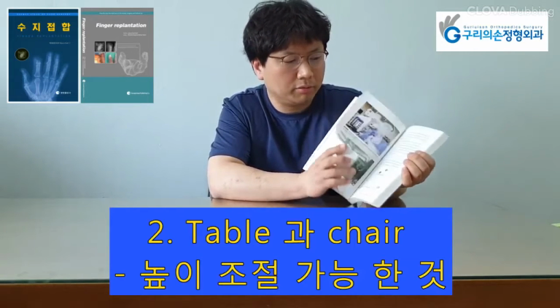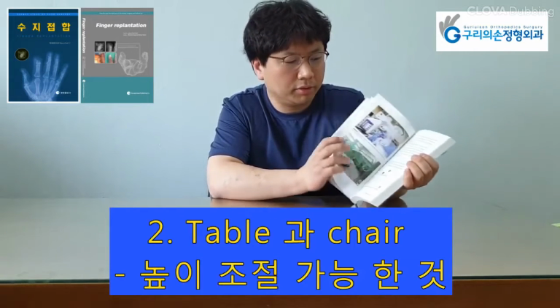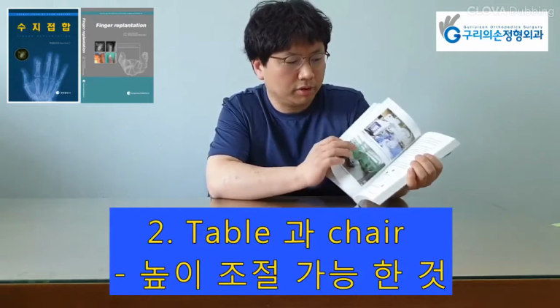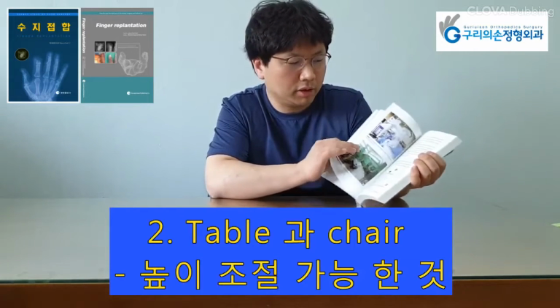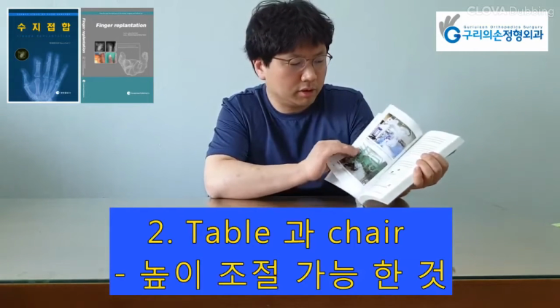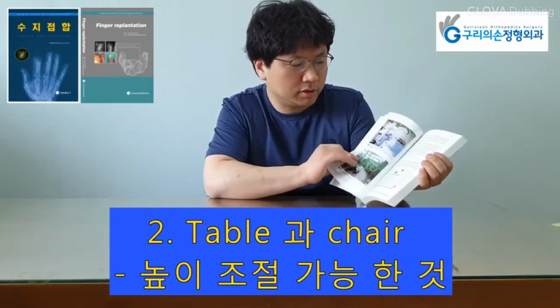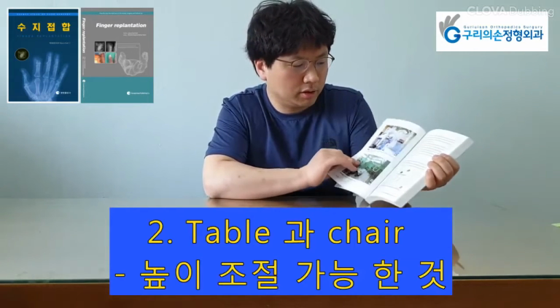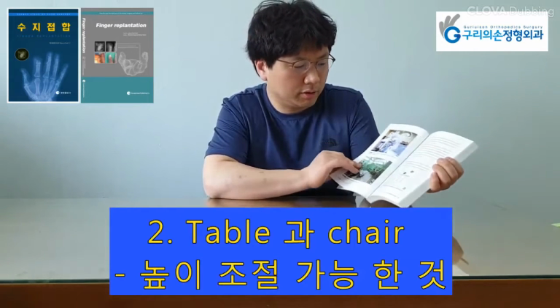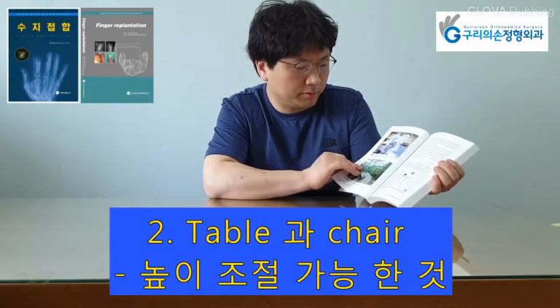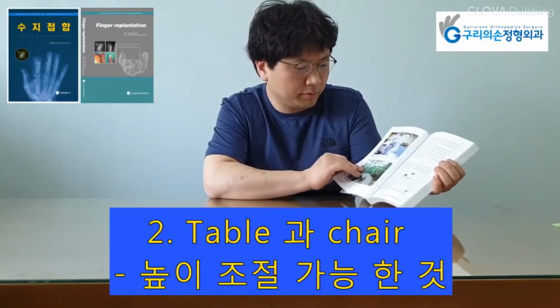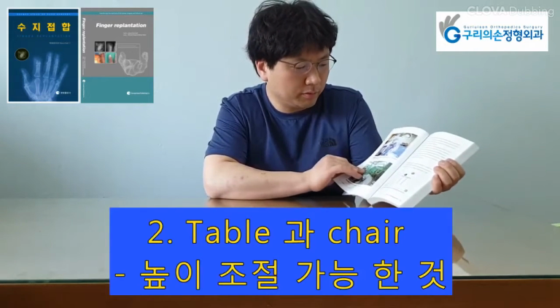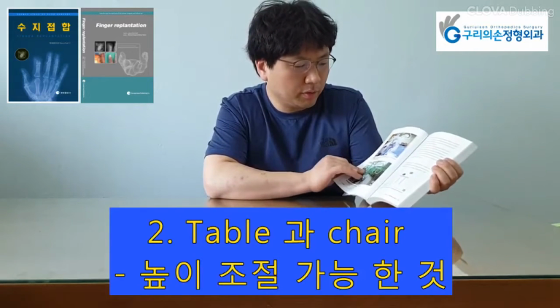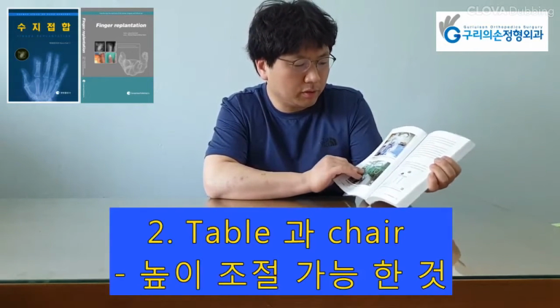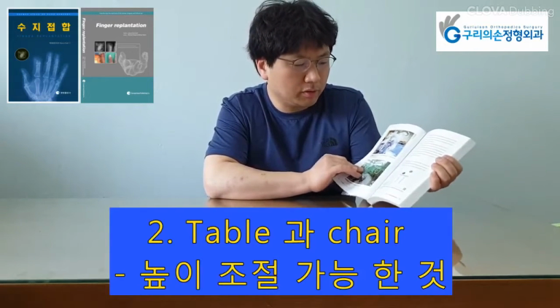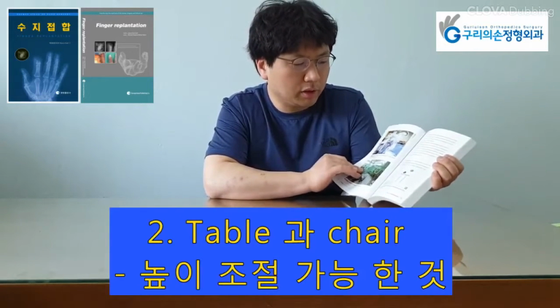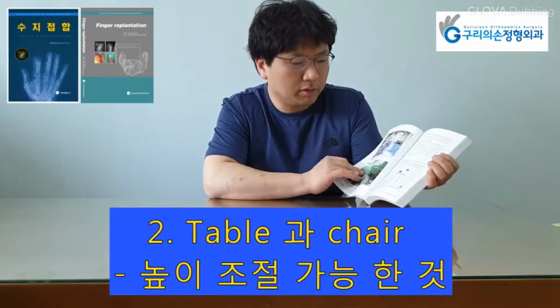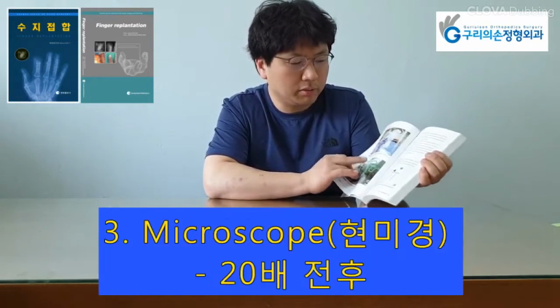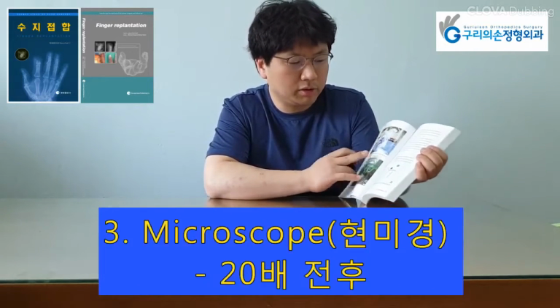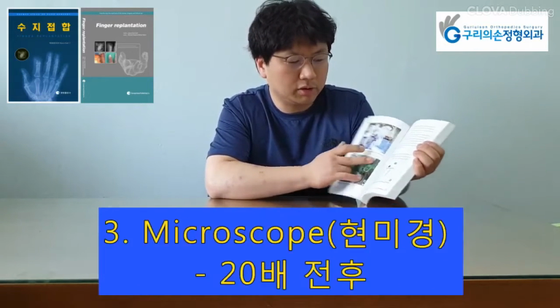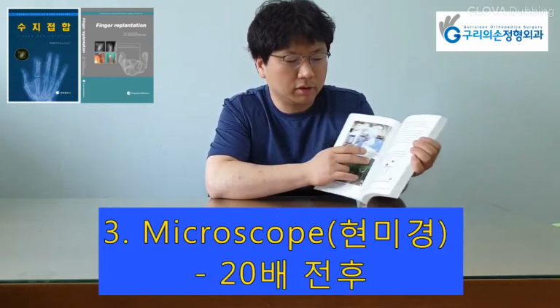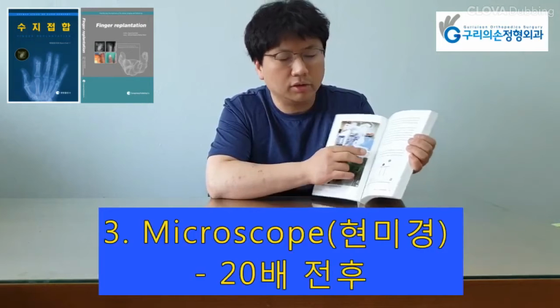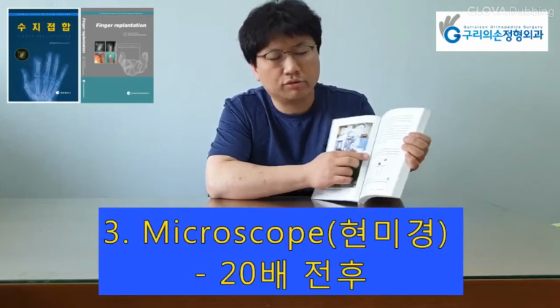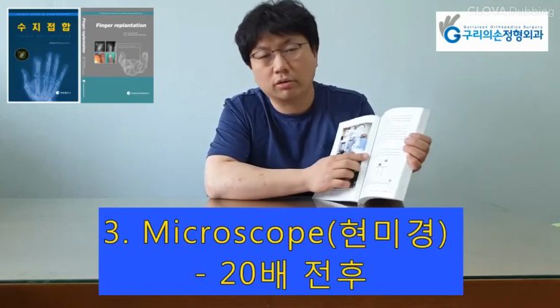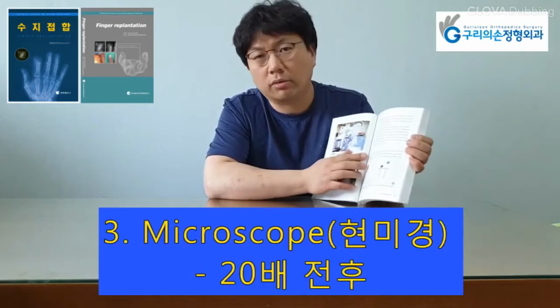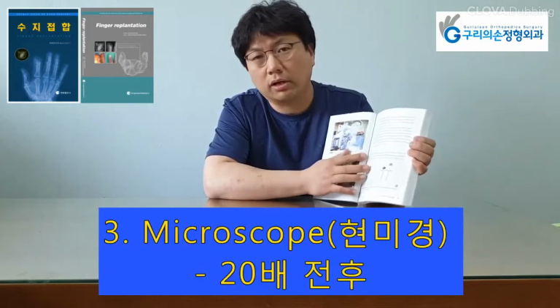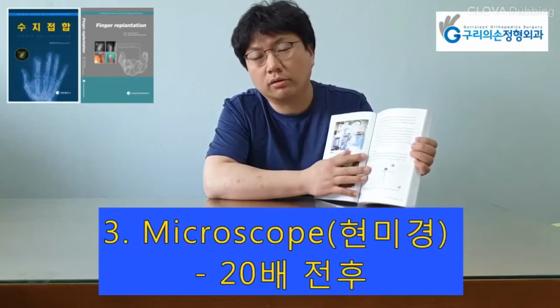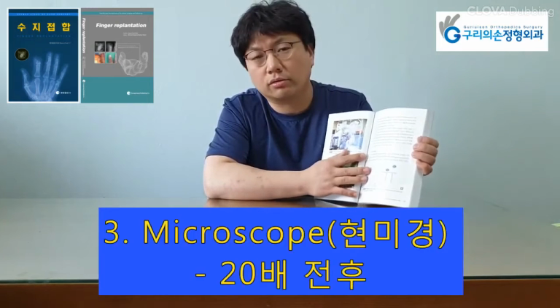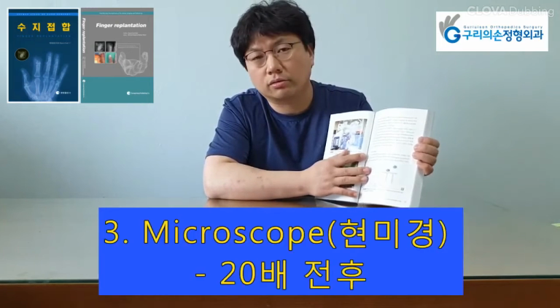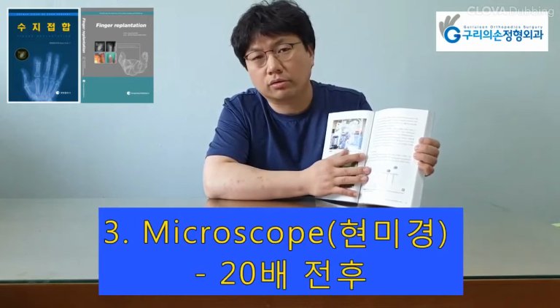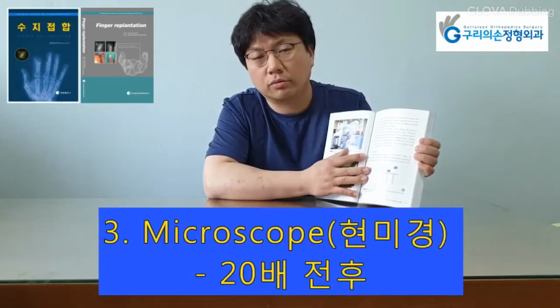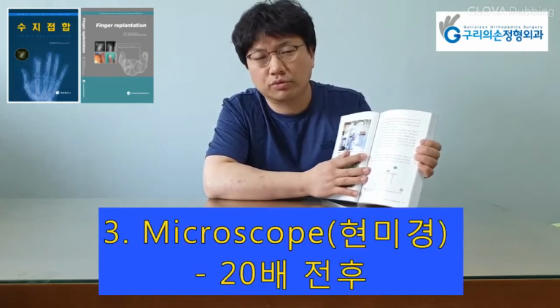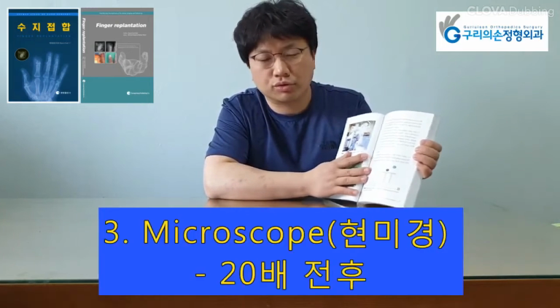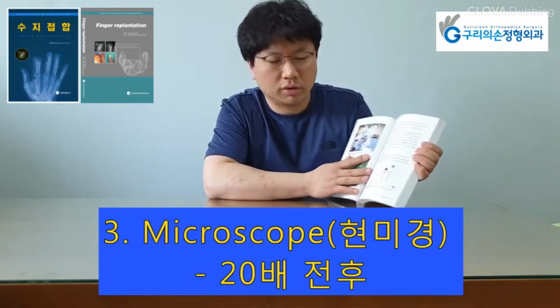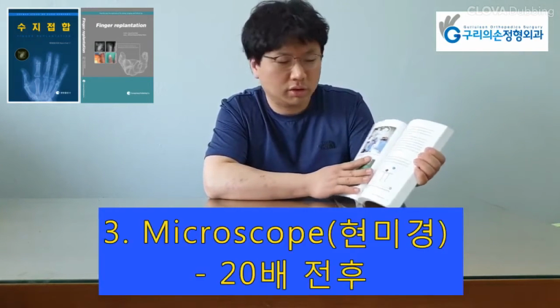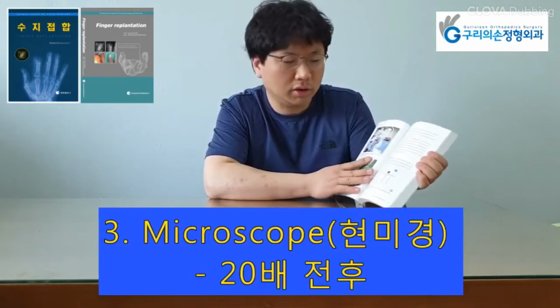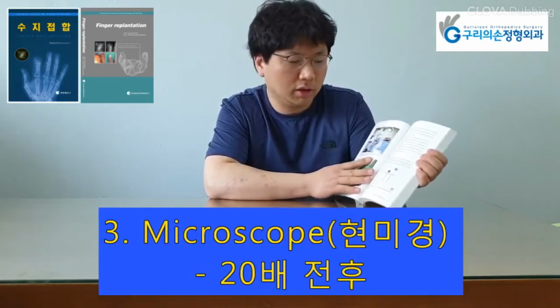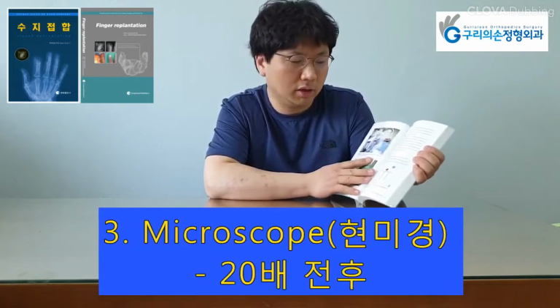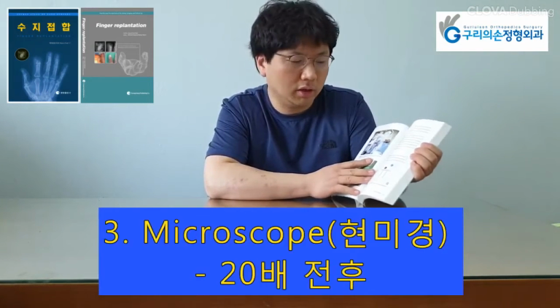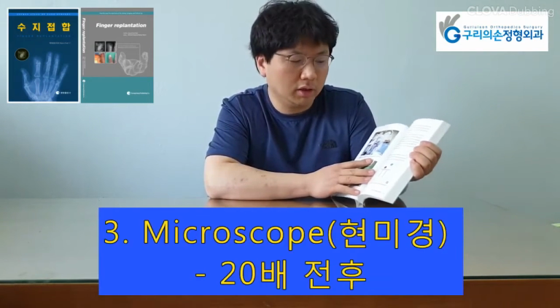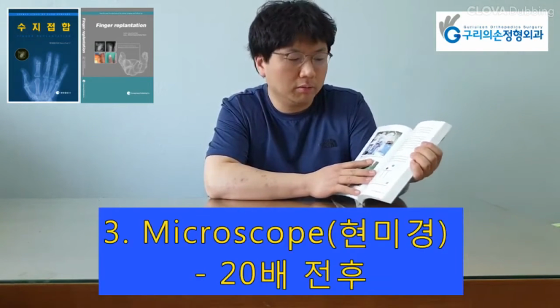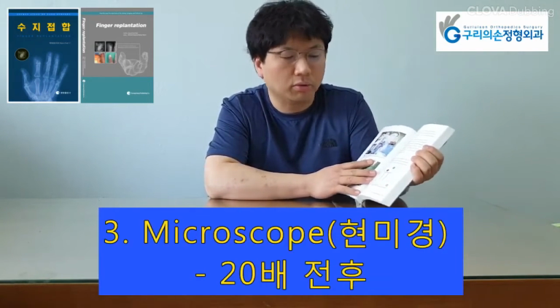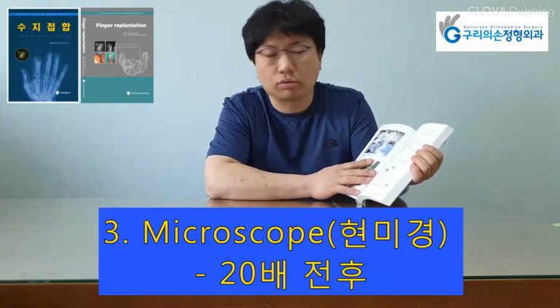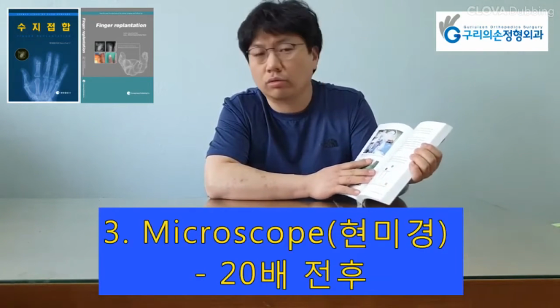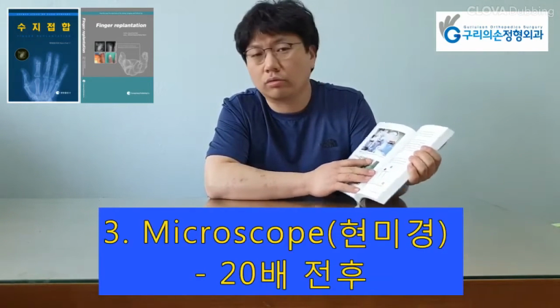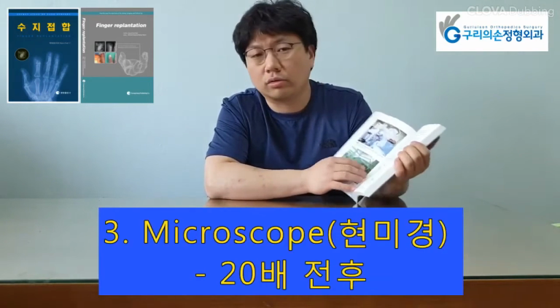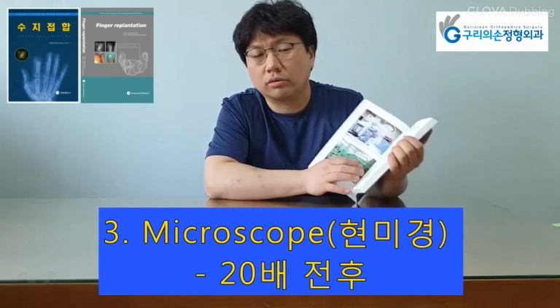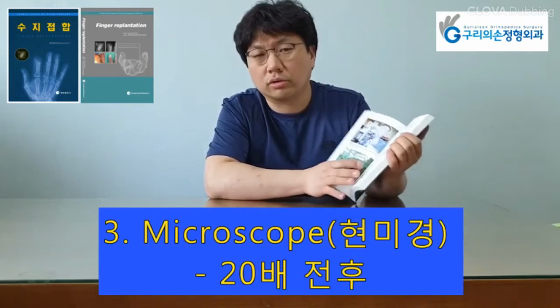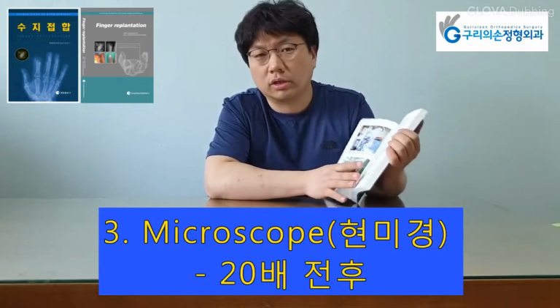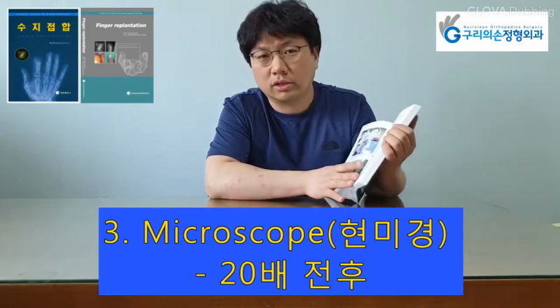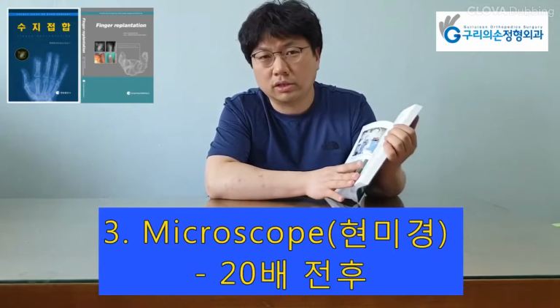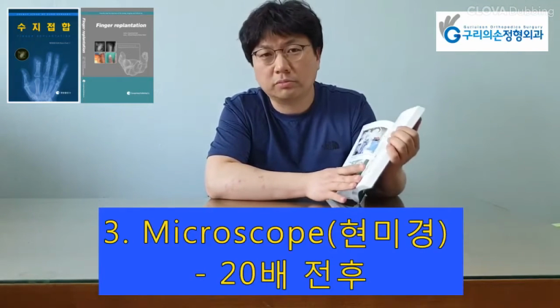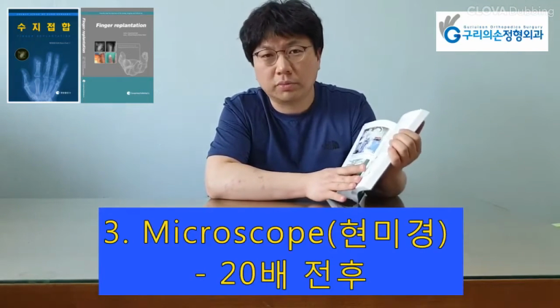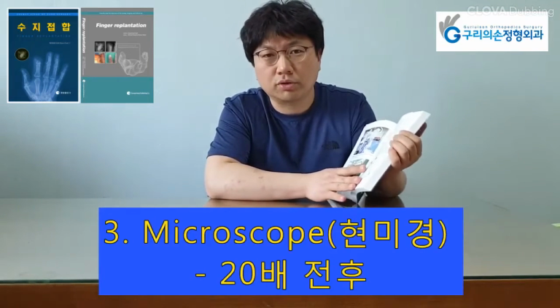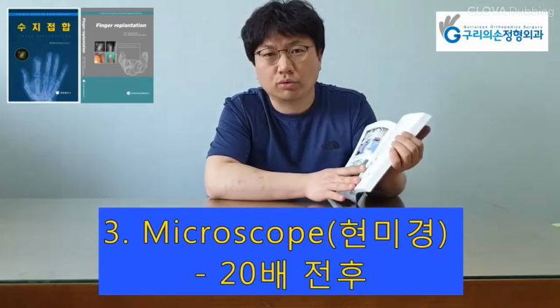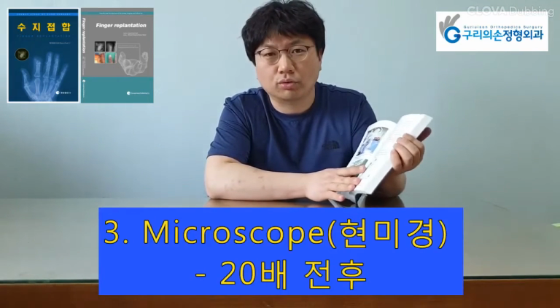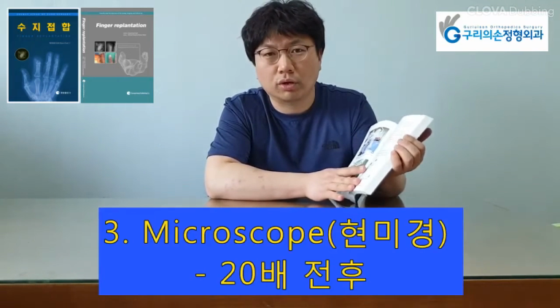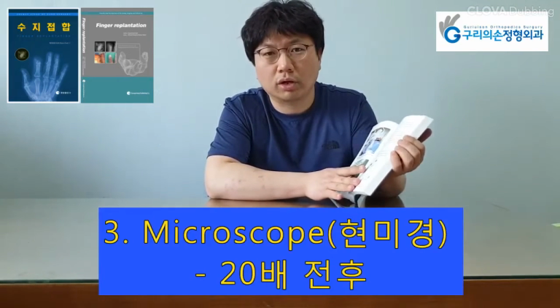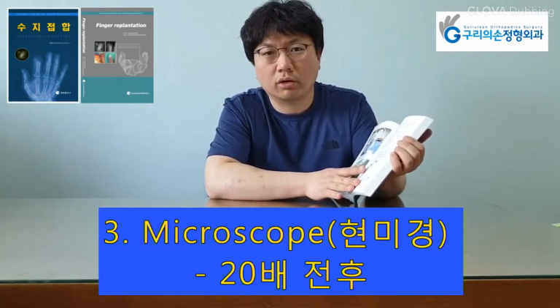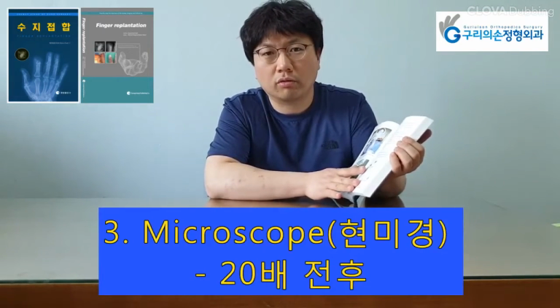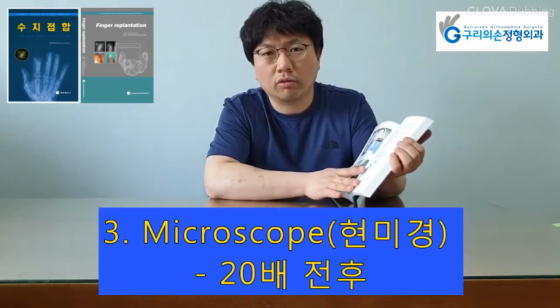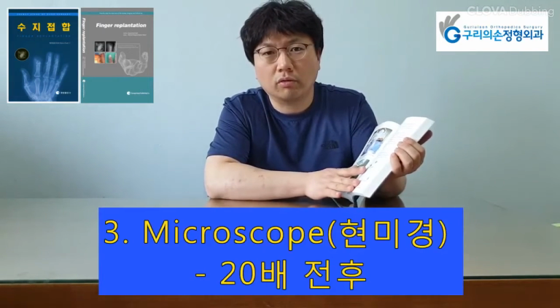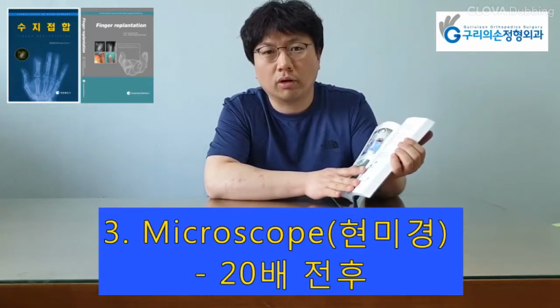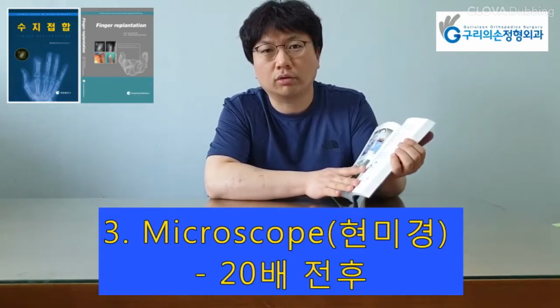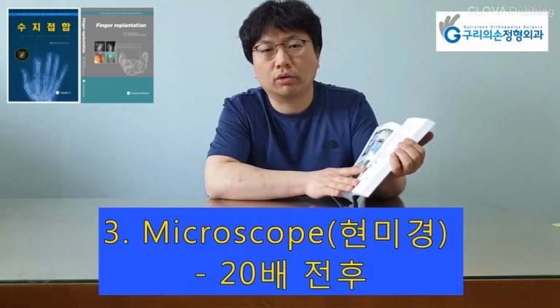Table and Chair. For fingertip replantation, 20 times magnification is preferable.